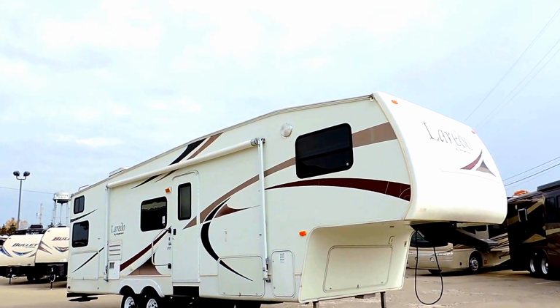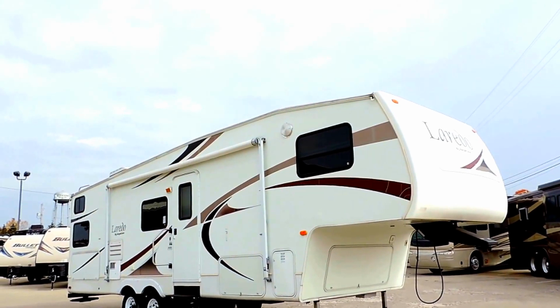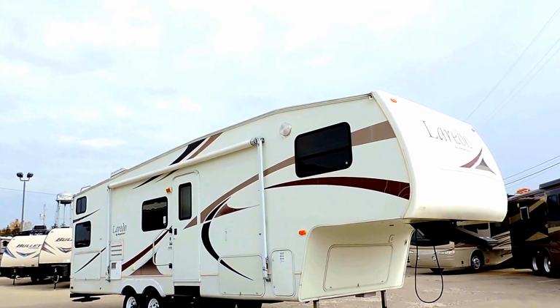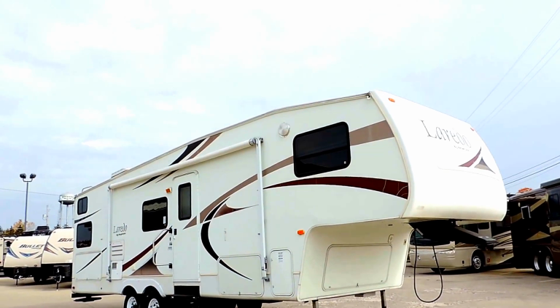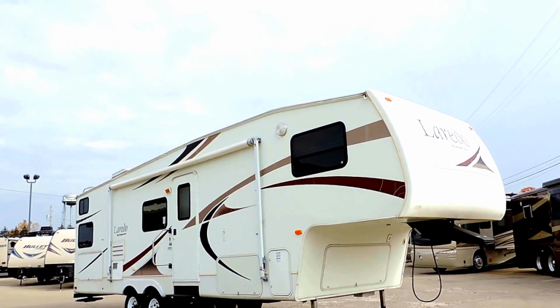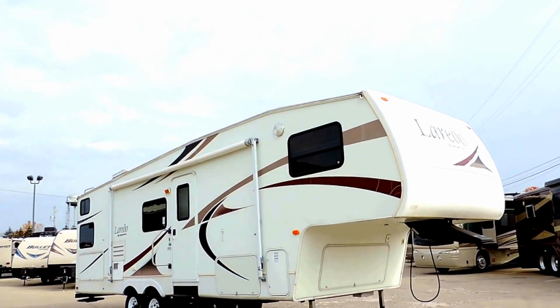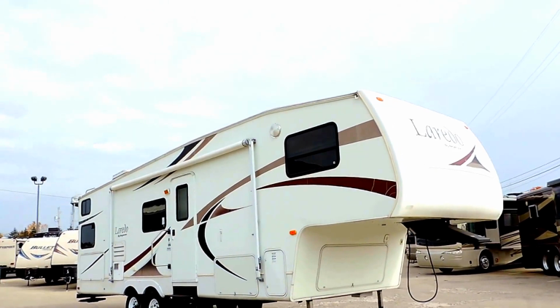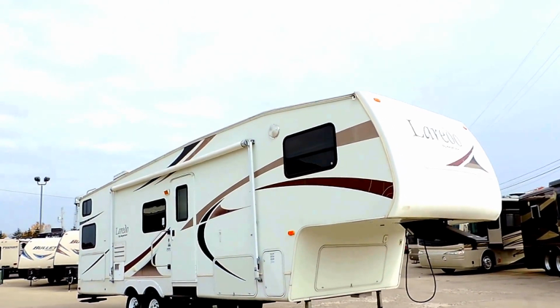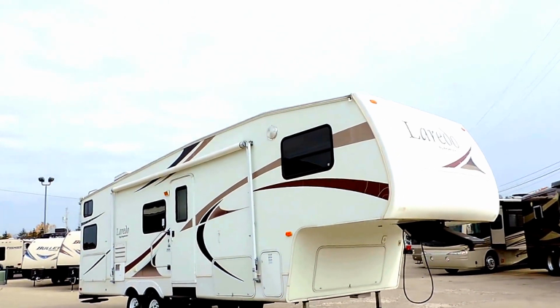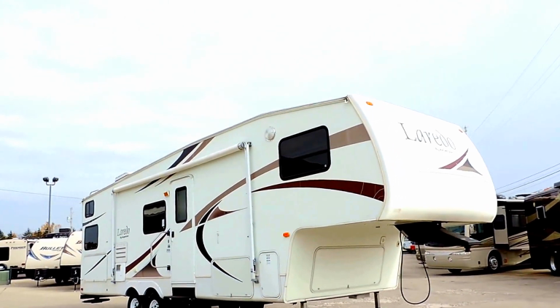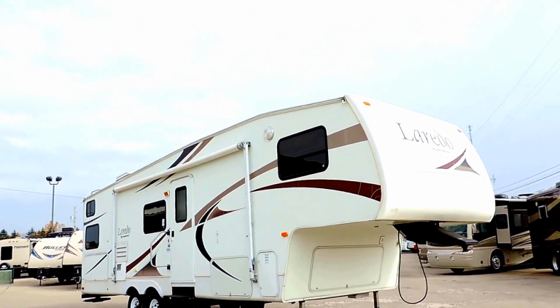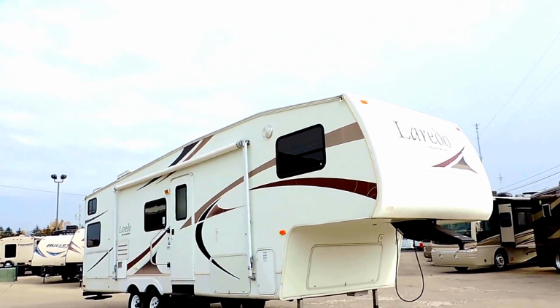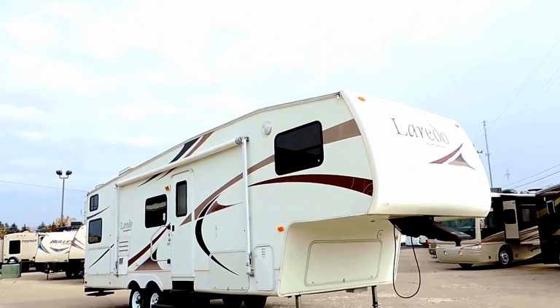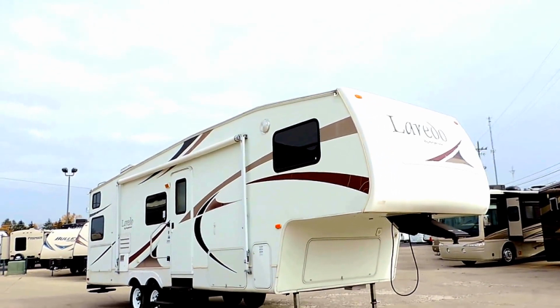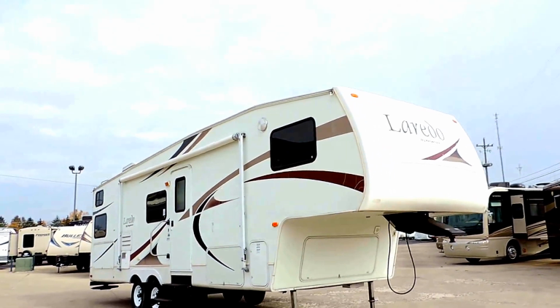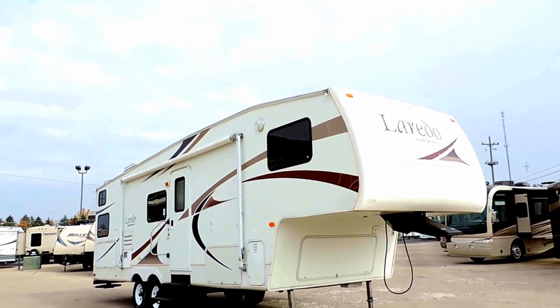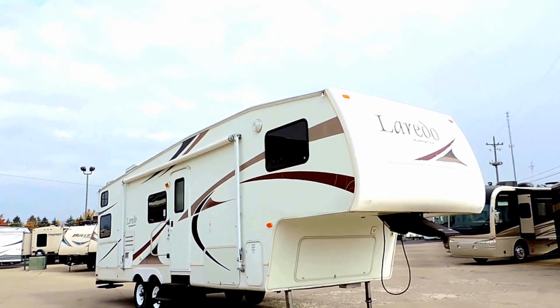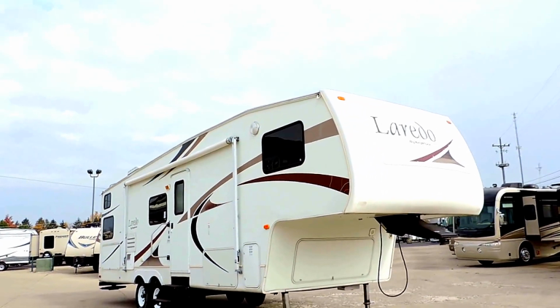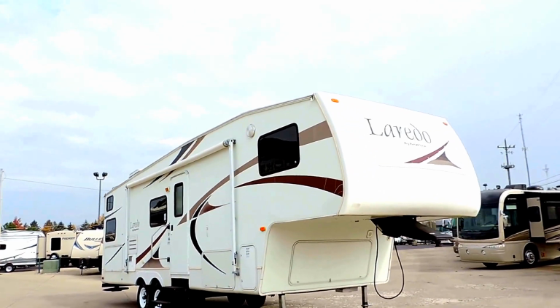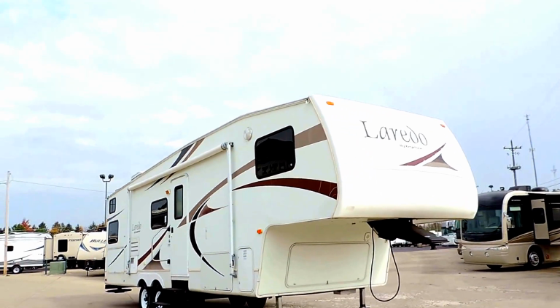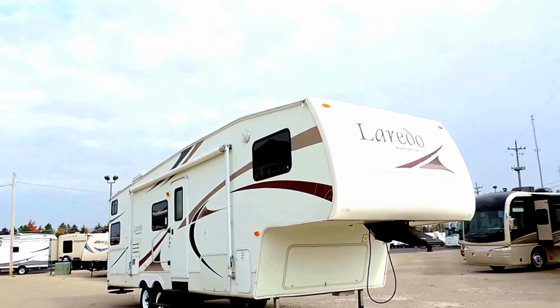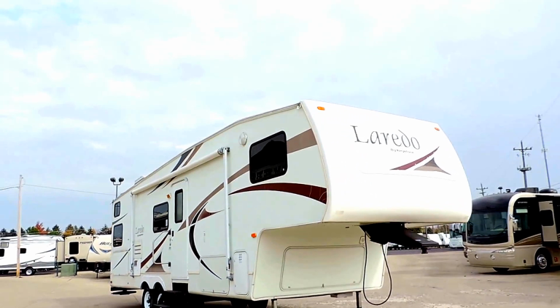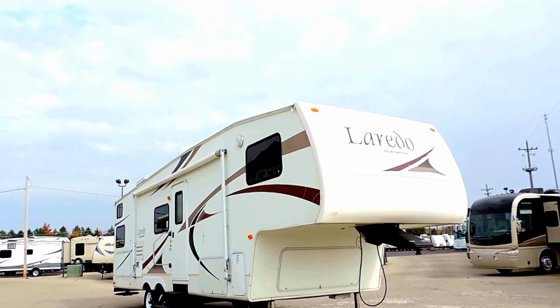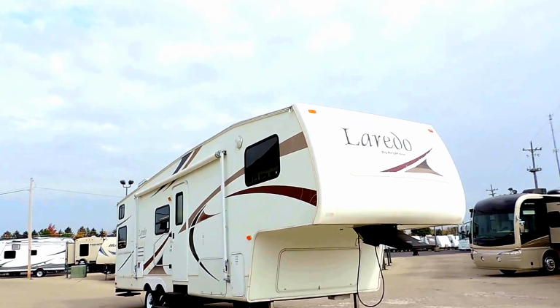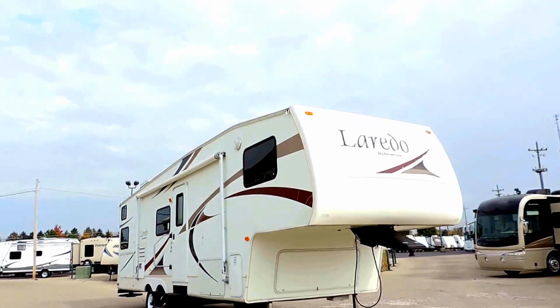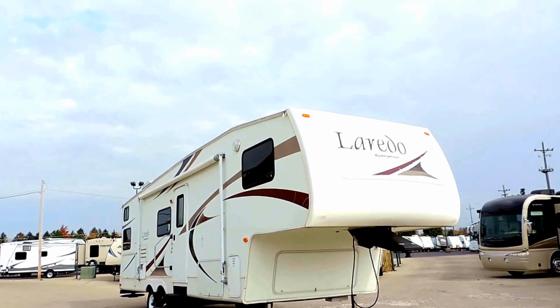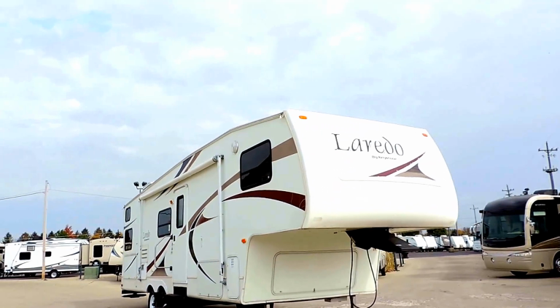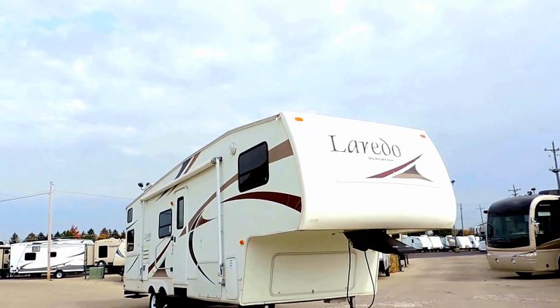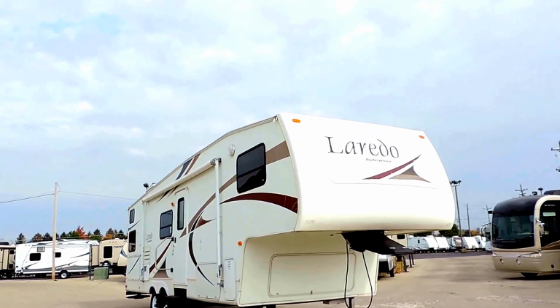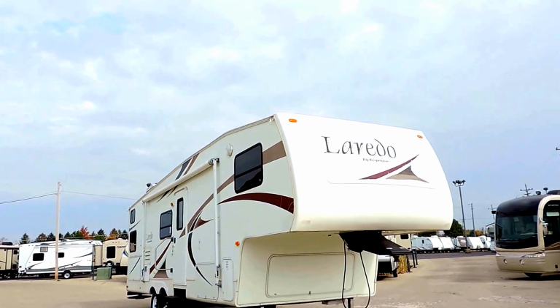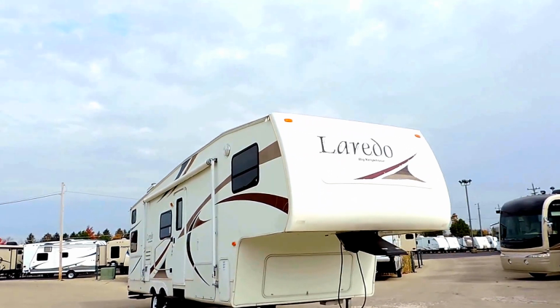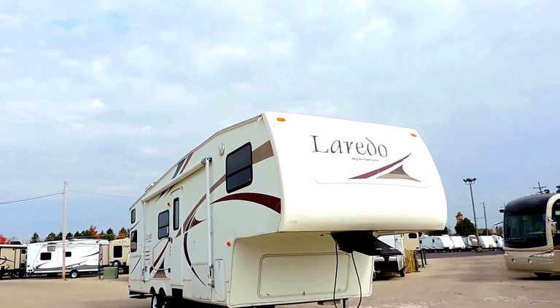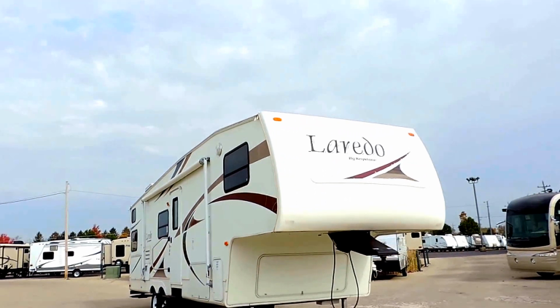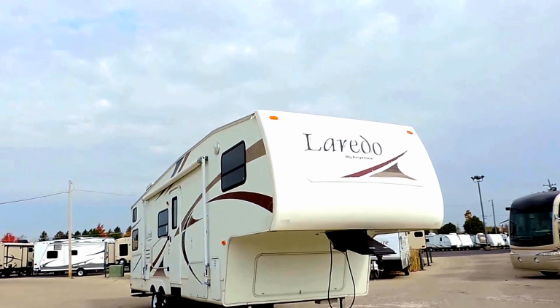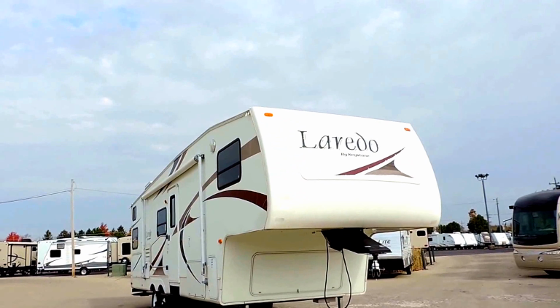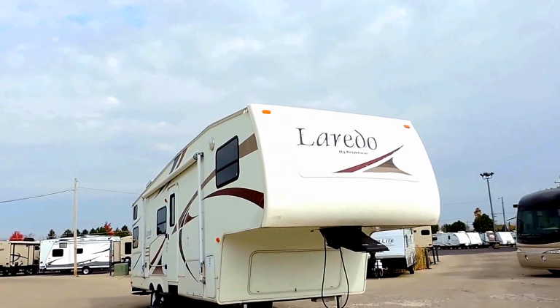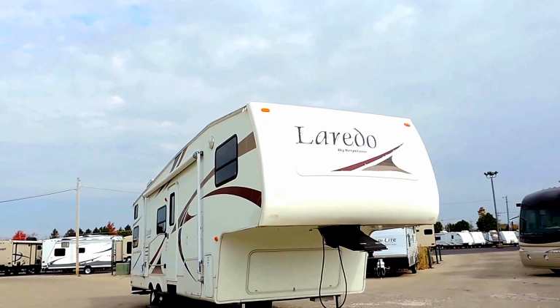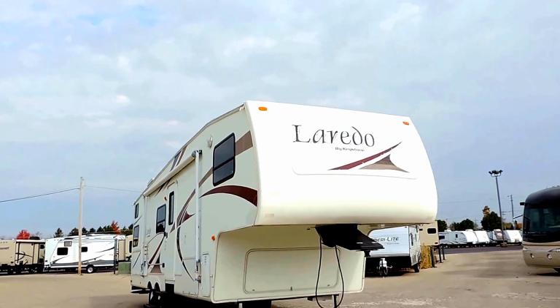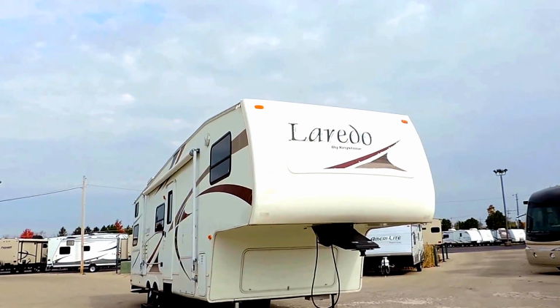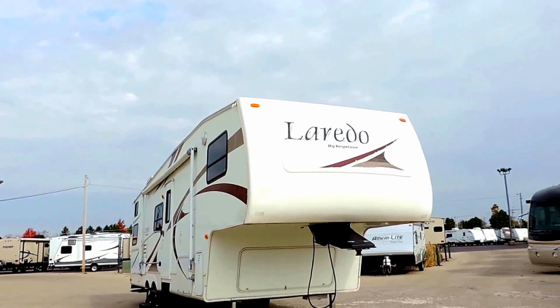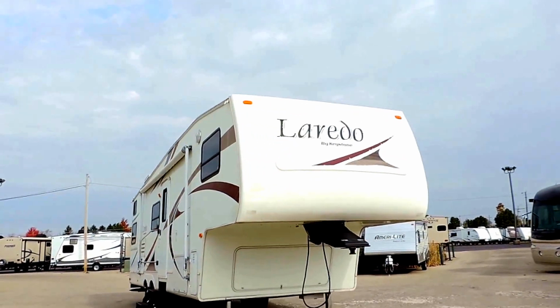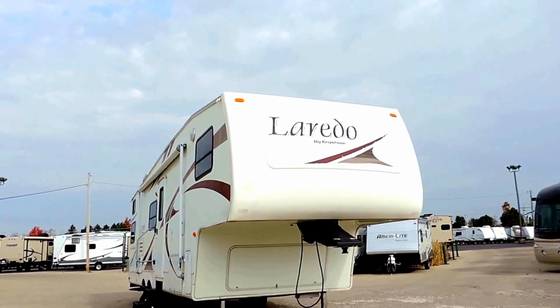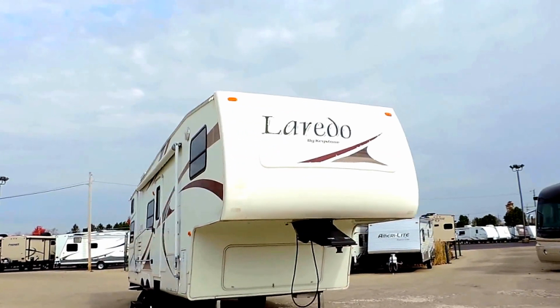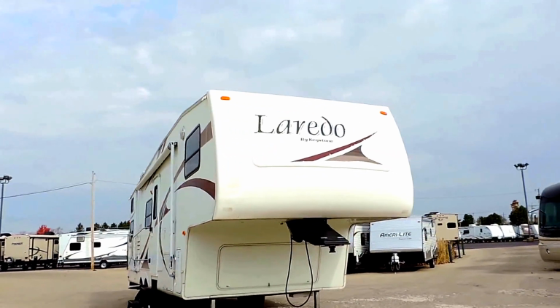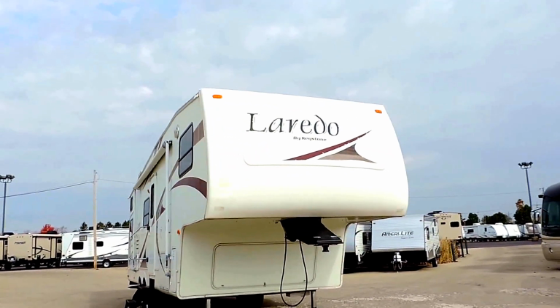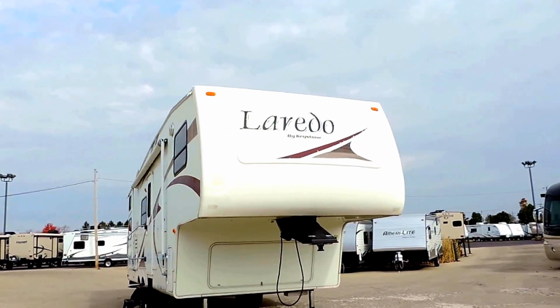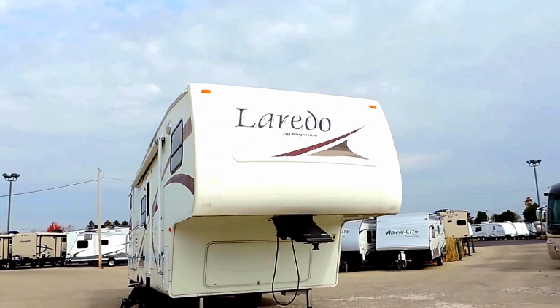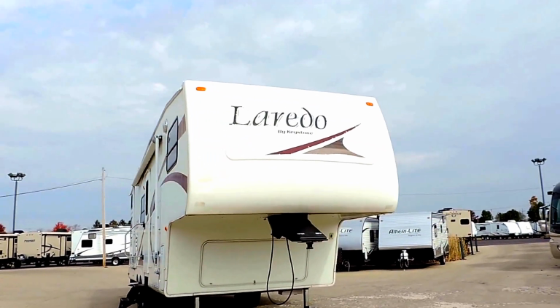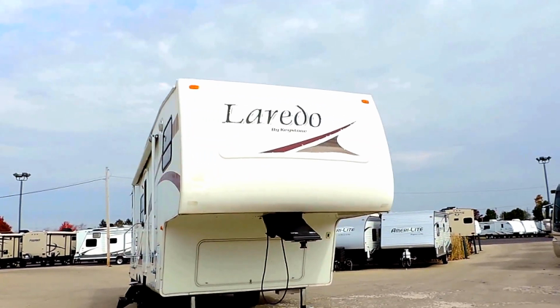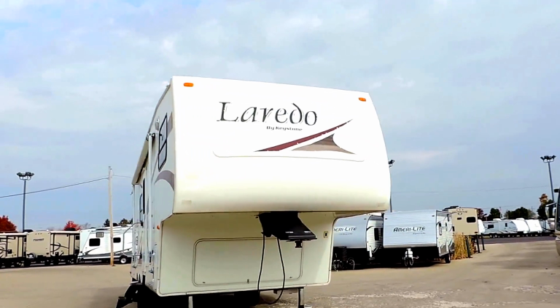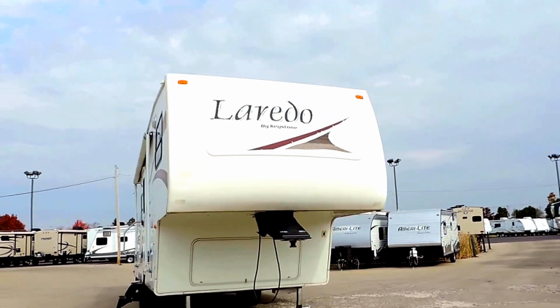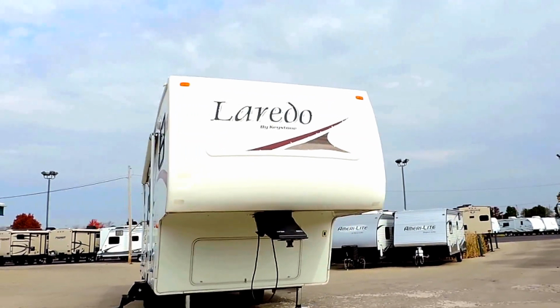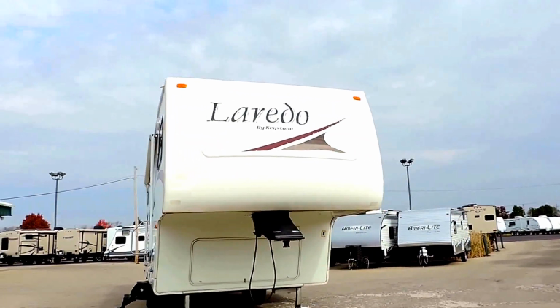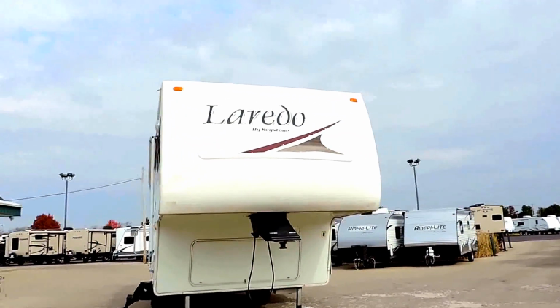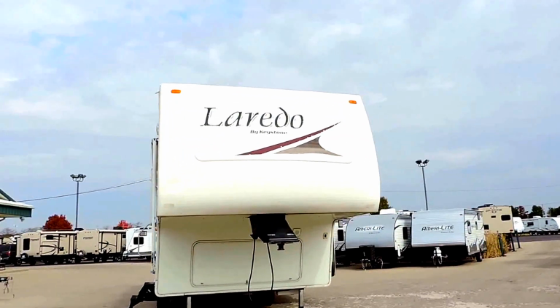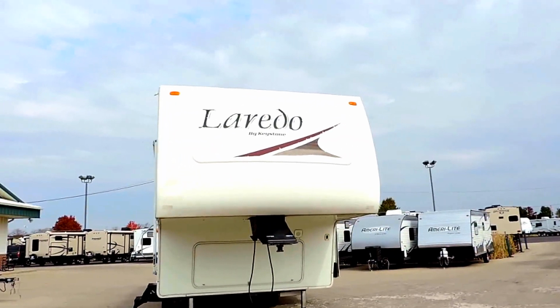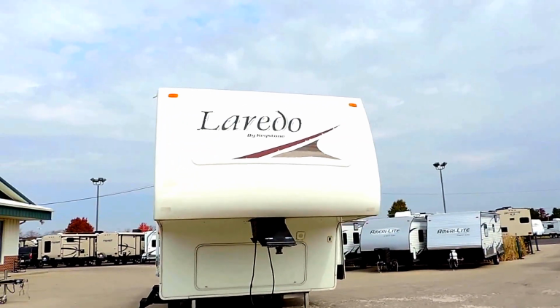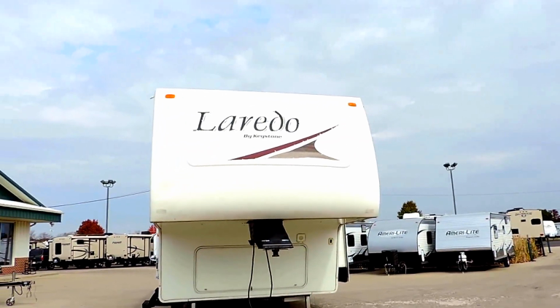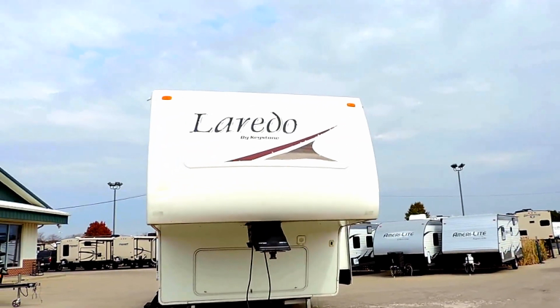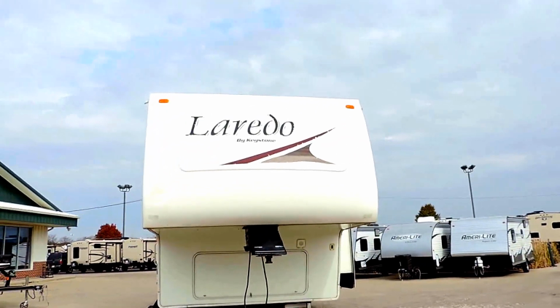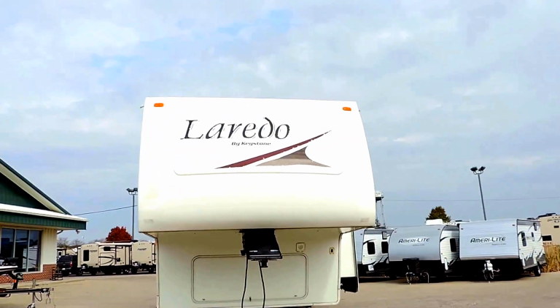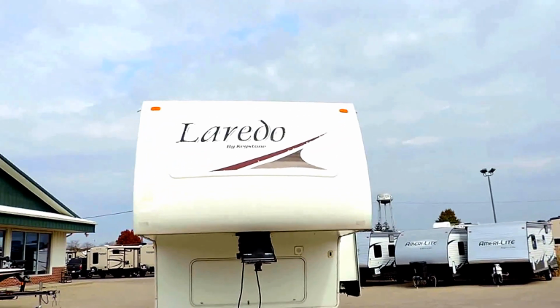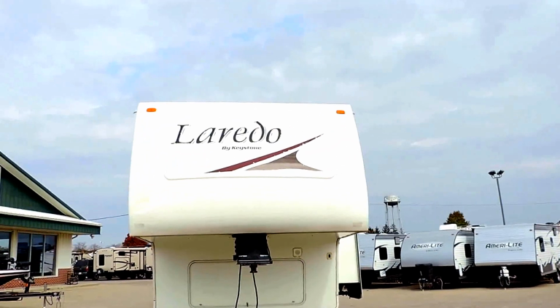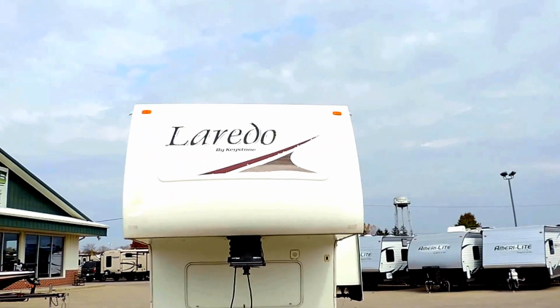Welcome to Zoomers RV. Today we just got in a 2005 Keystone Laredo 5th wheel, model 29BH.